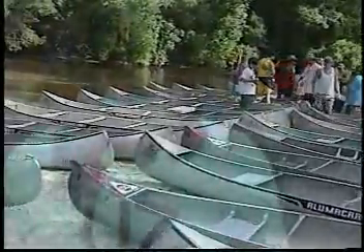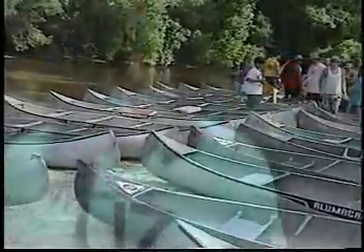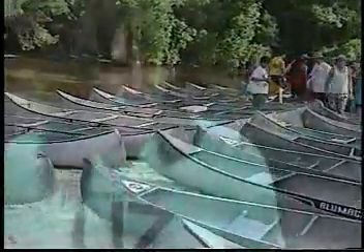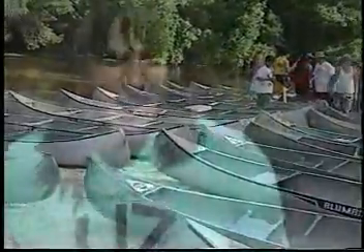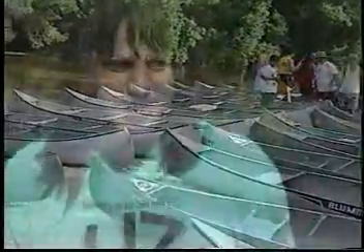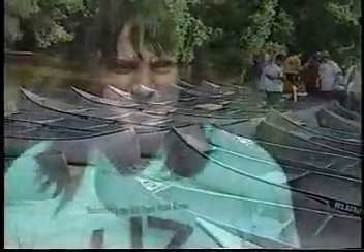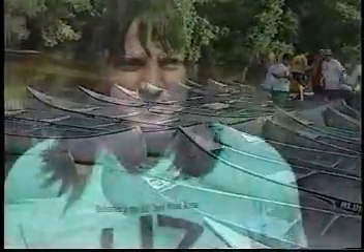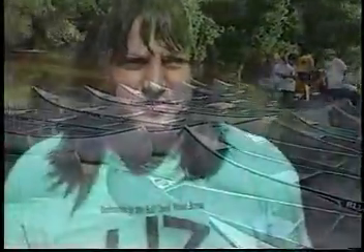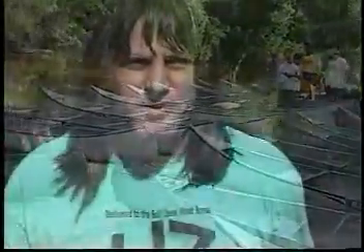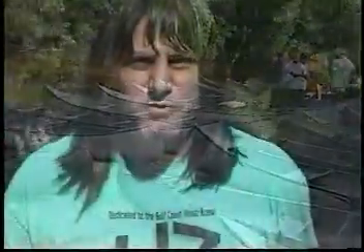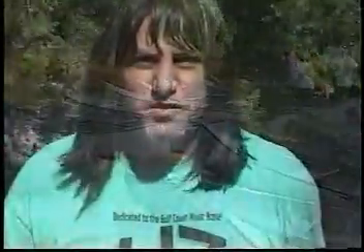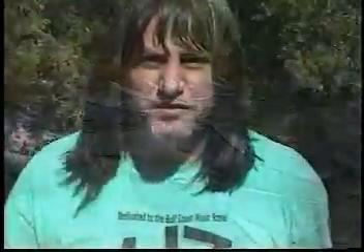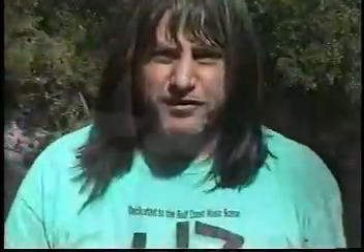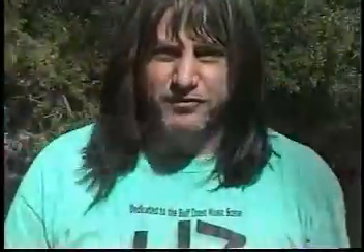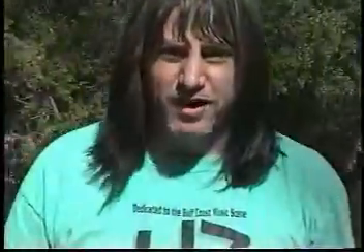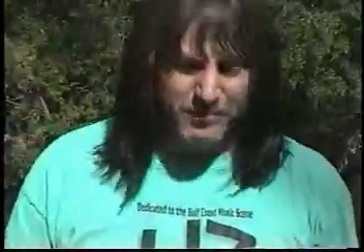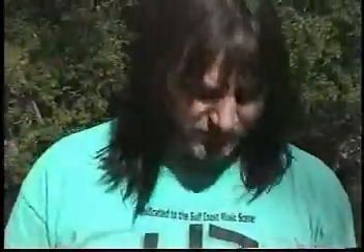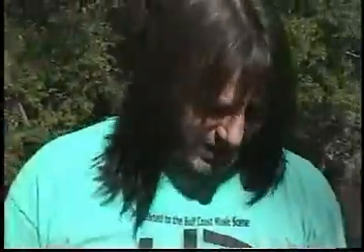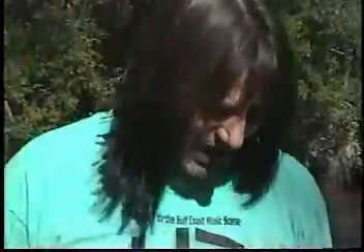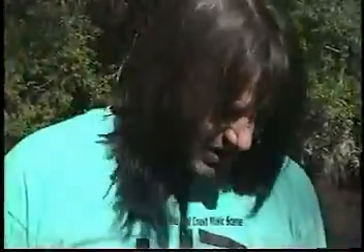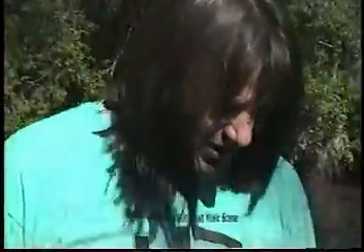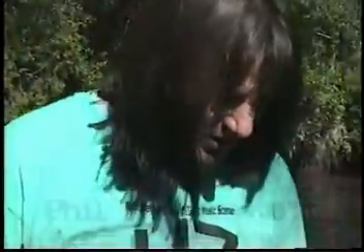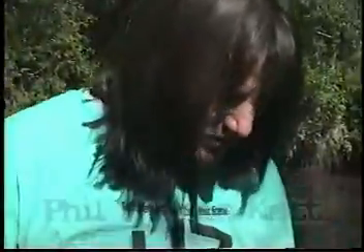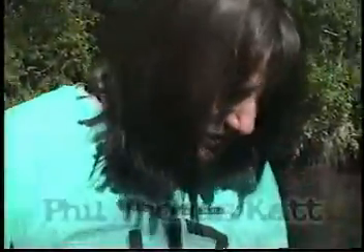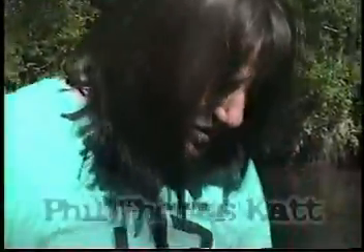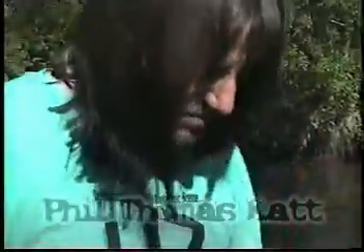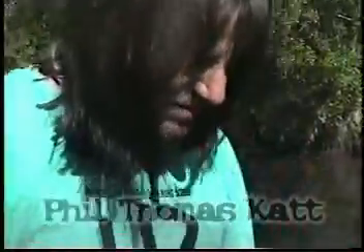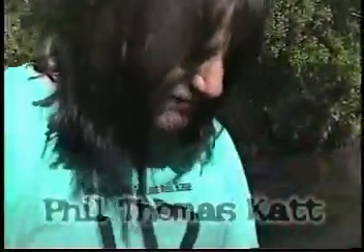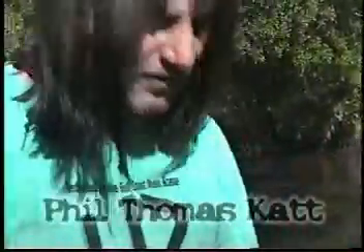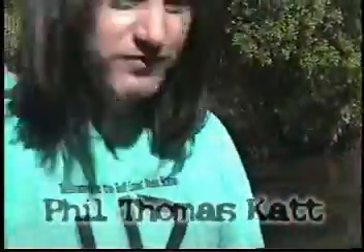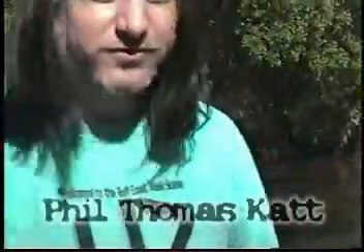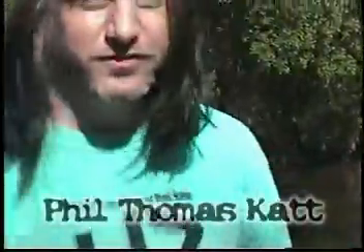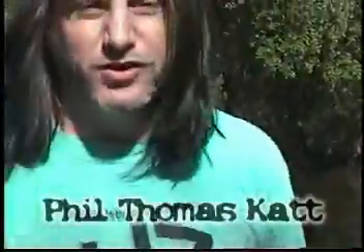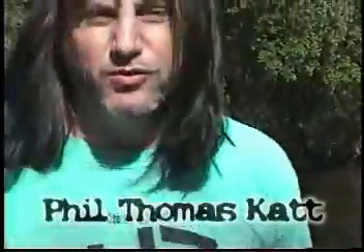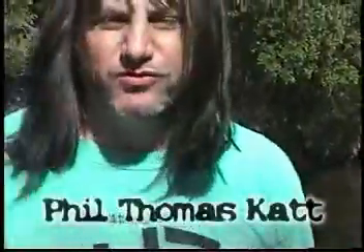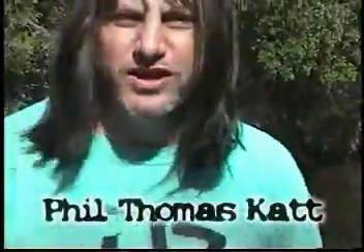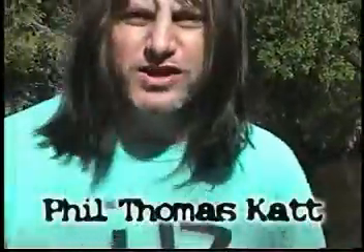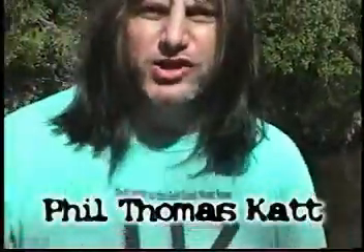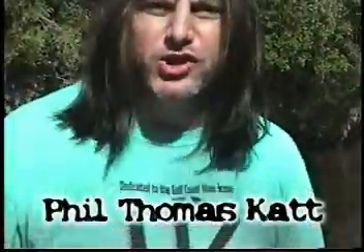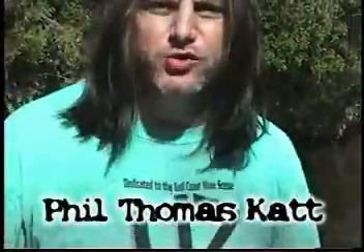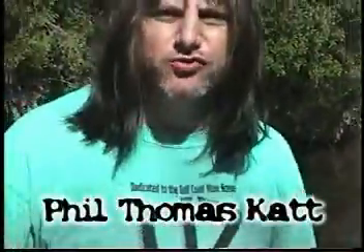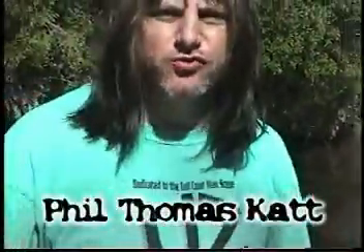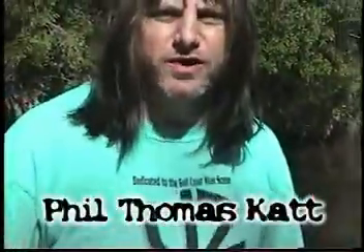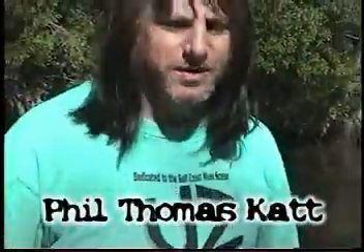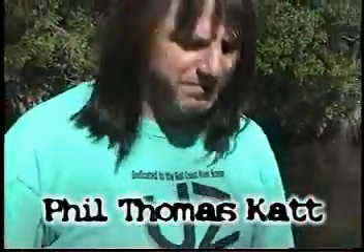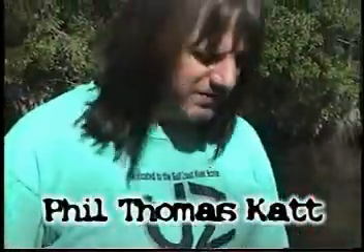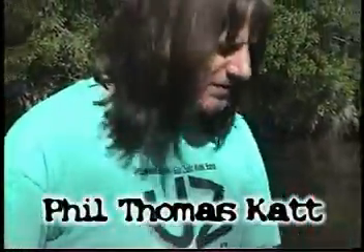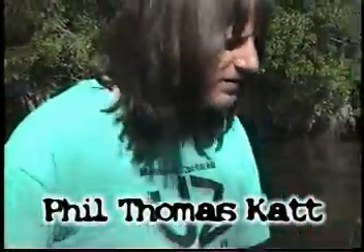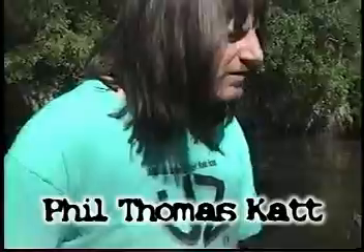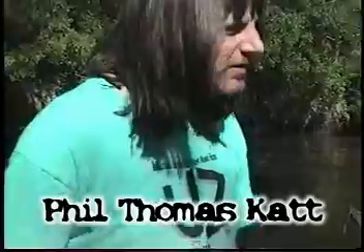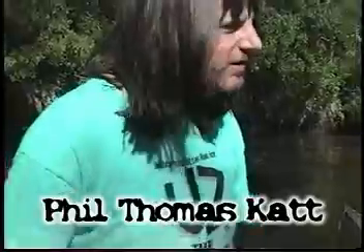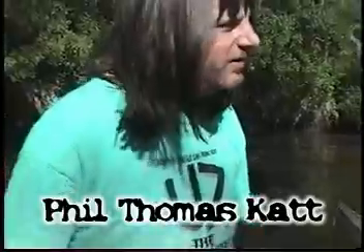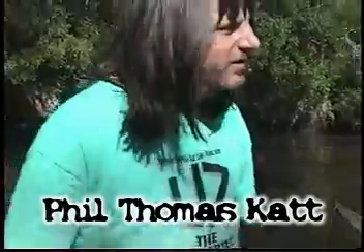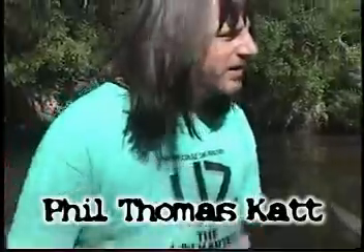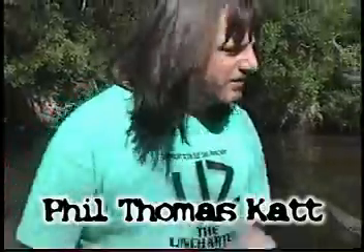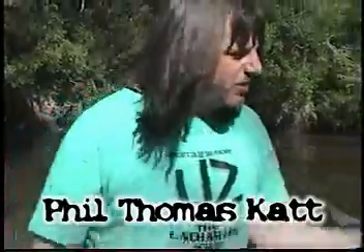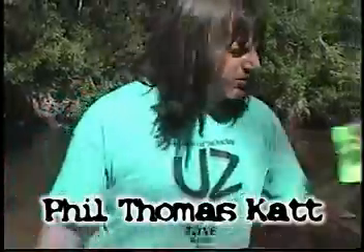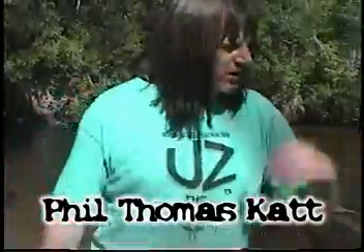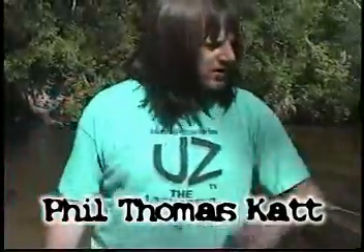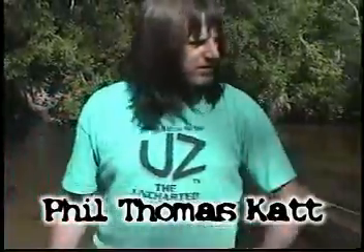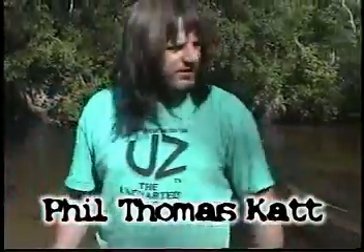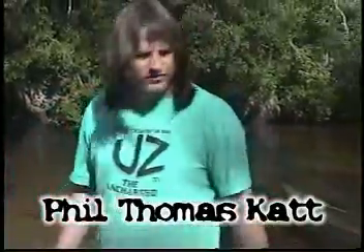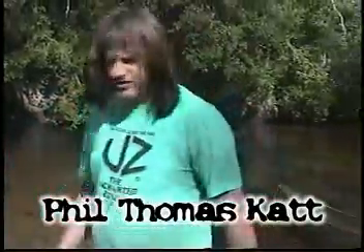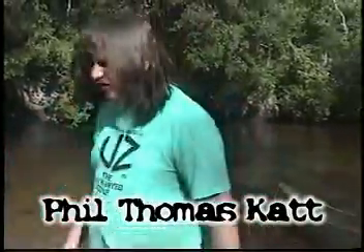Hi there, the seaworthy Phil Thomas Cat here, and welcome my friends to the UZ canoe trip. Come on Gilligan, let's go.